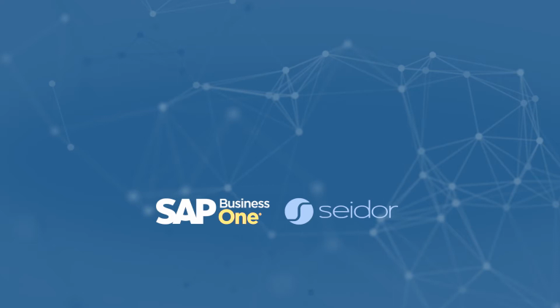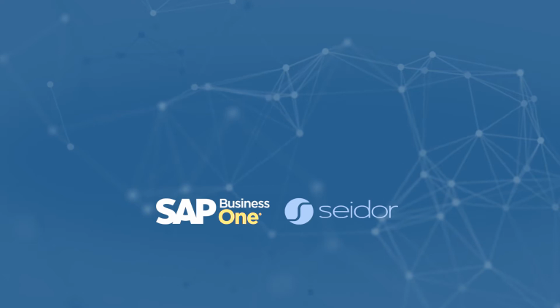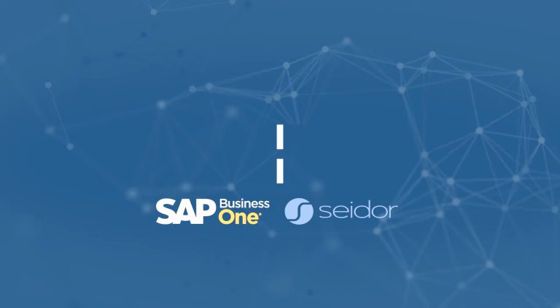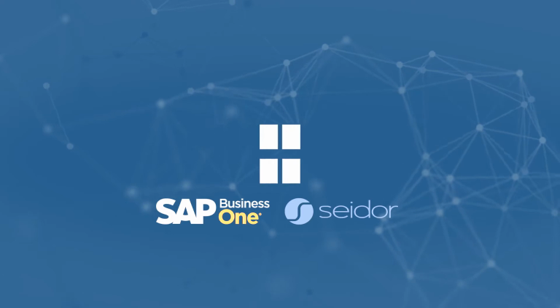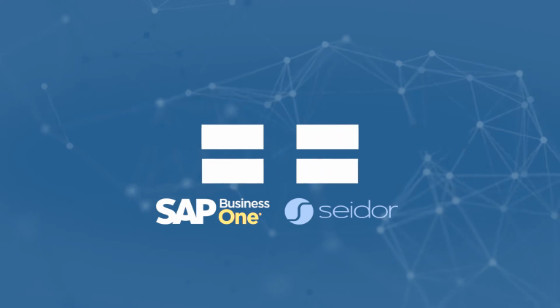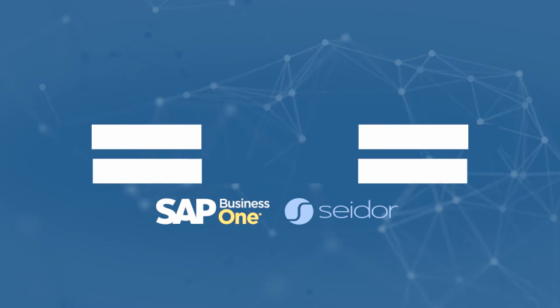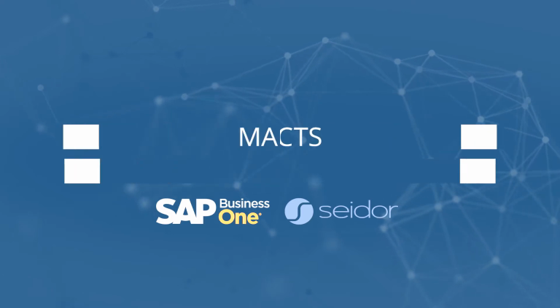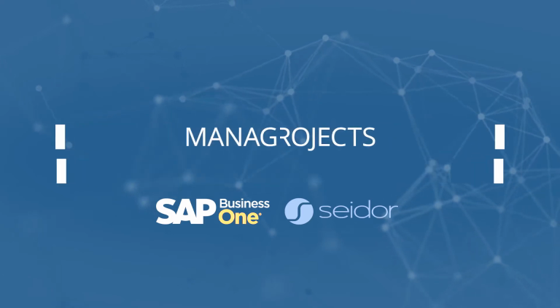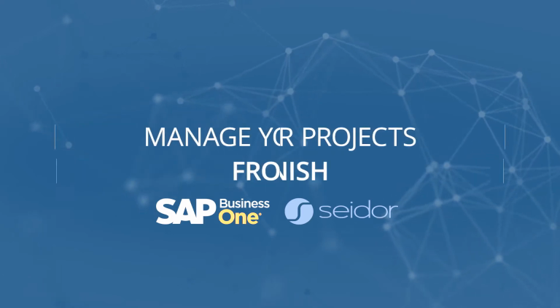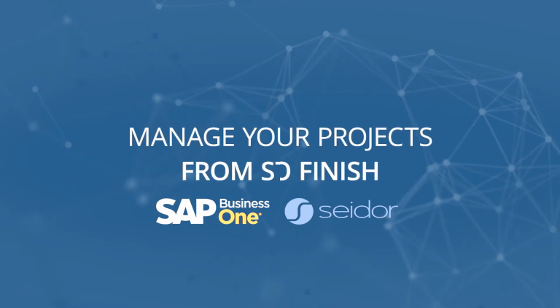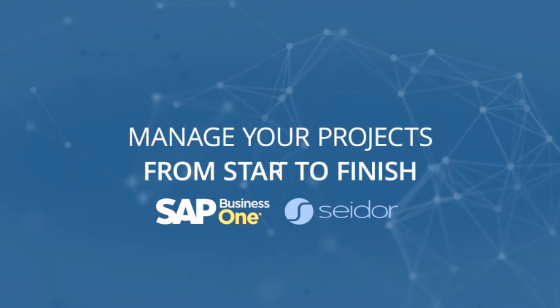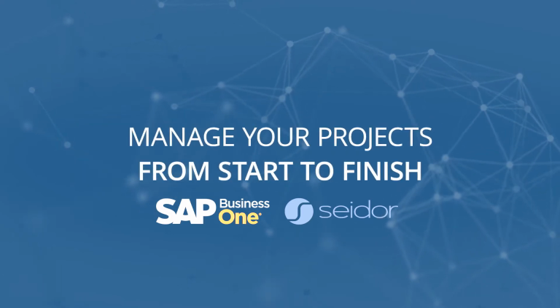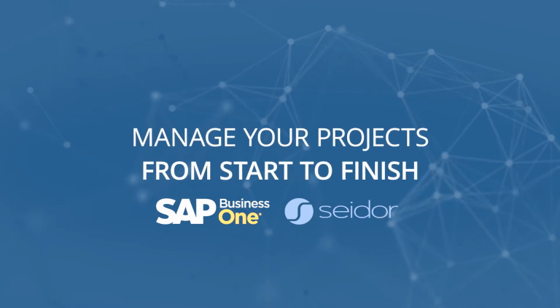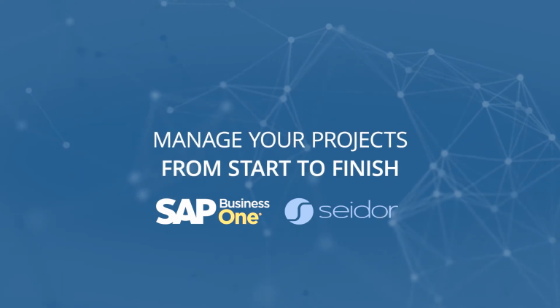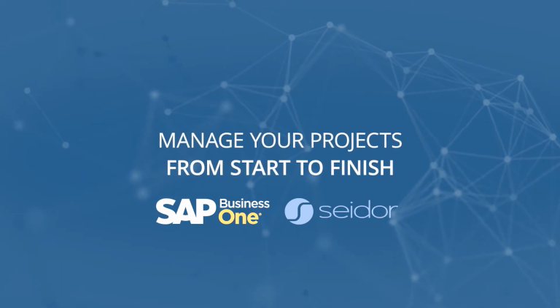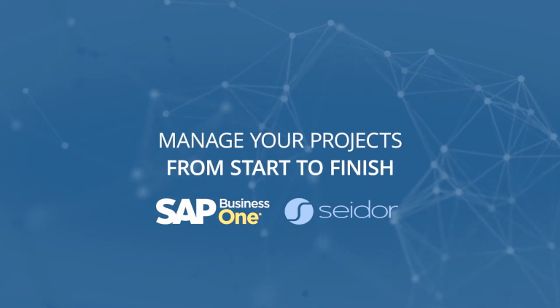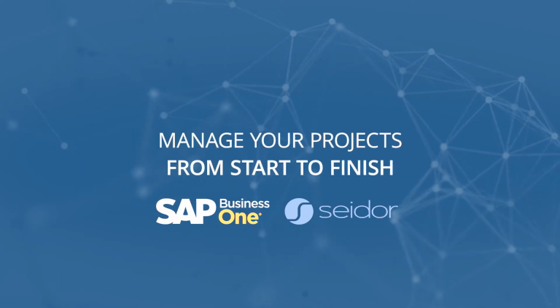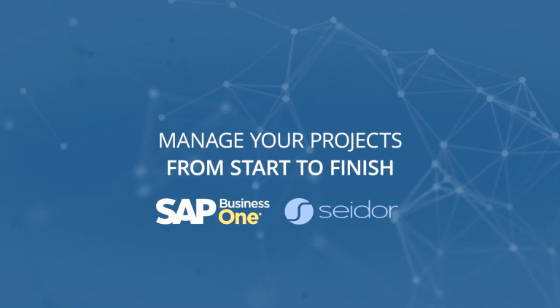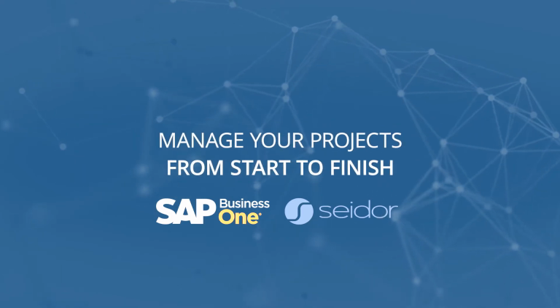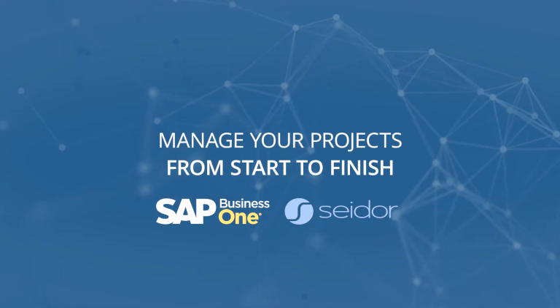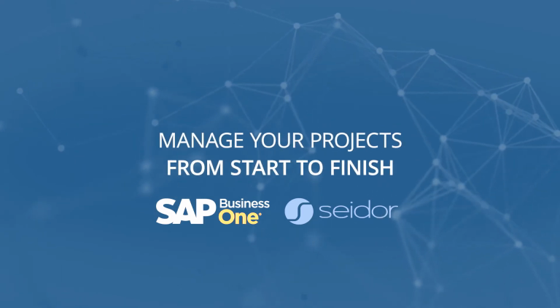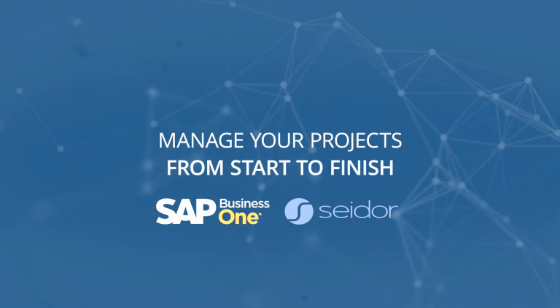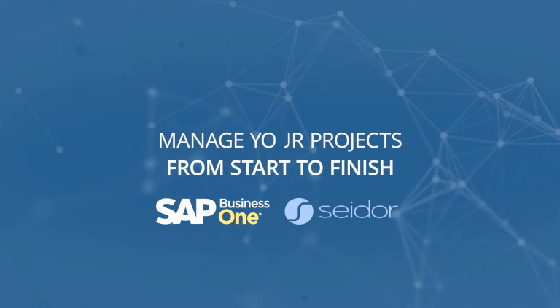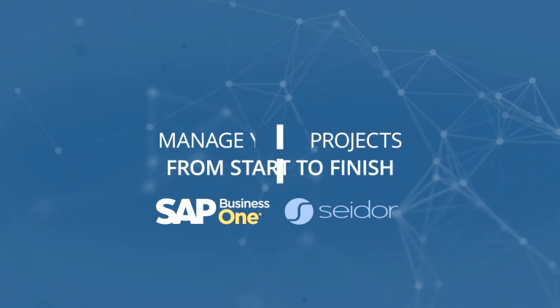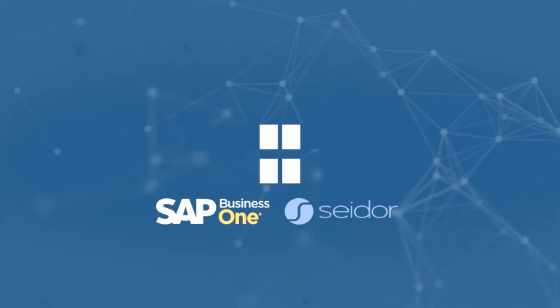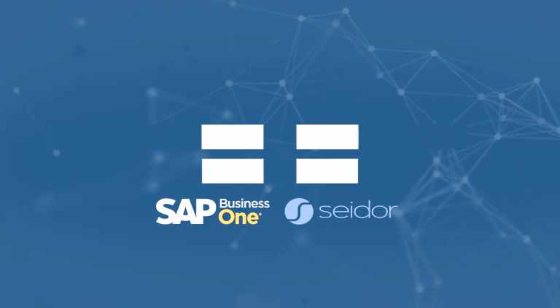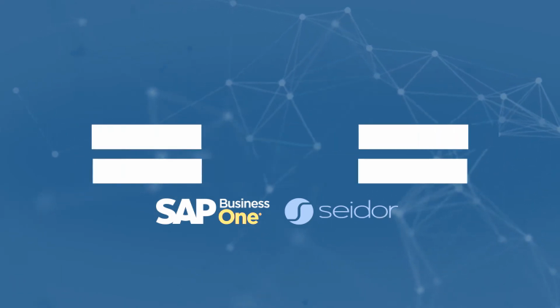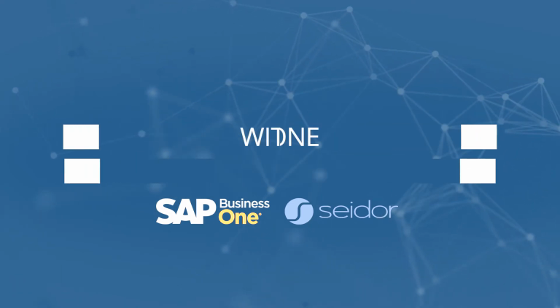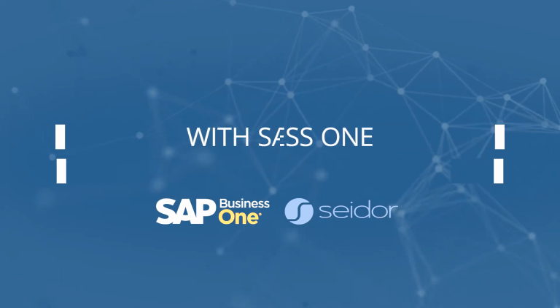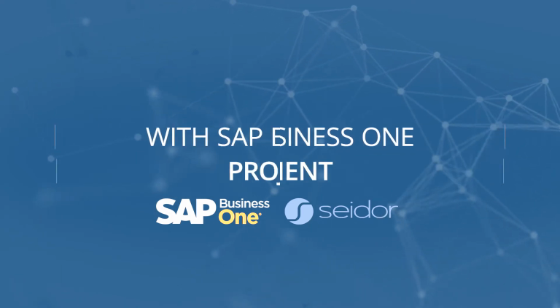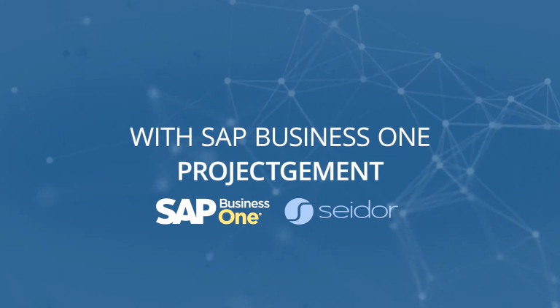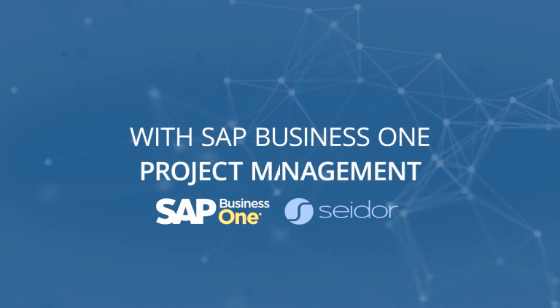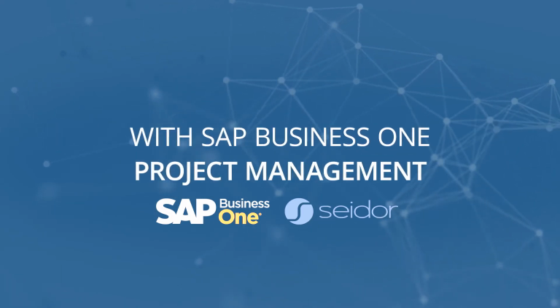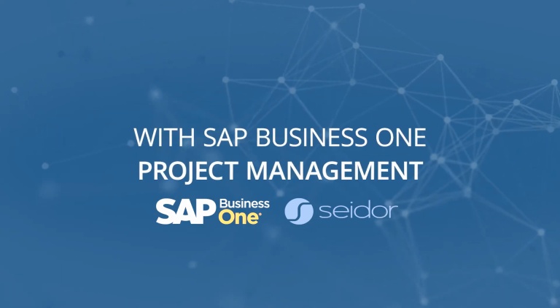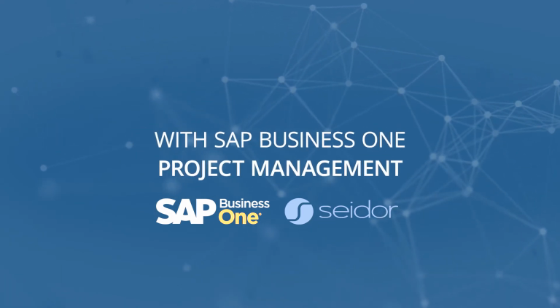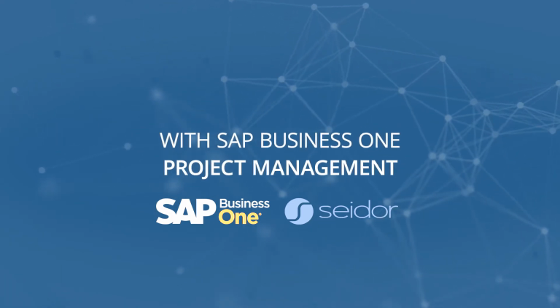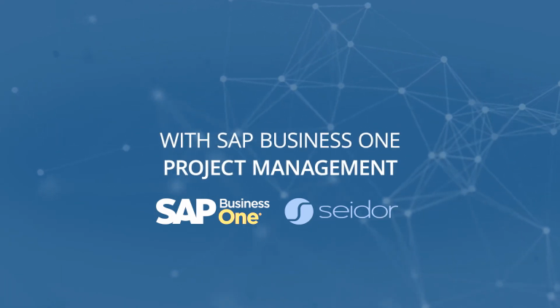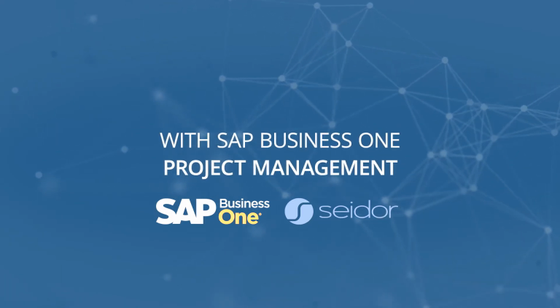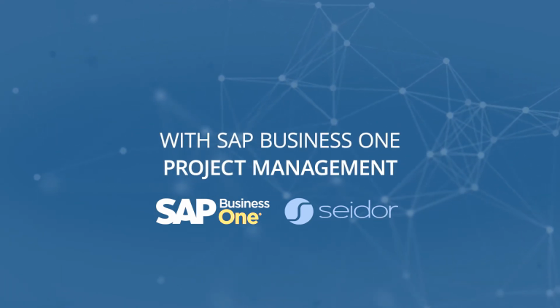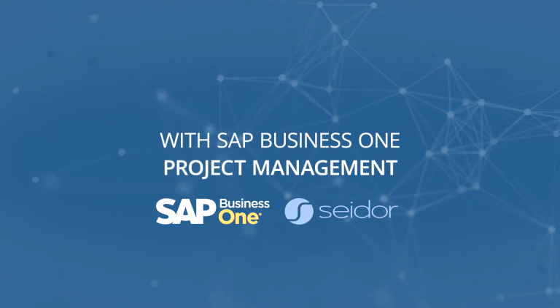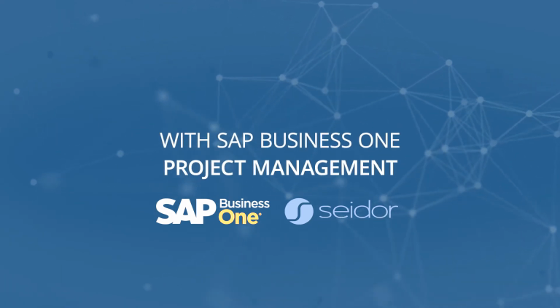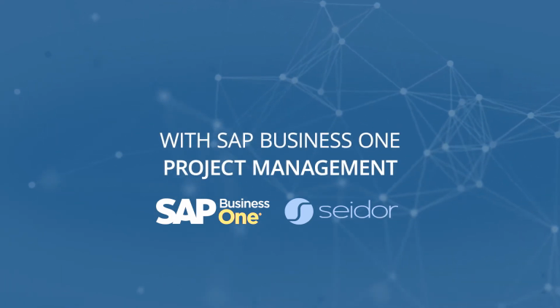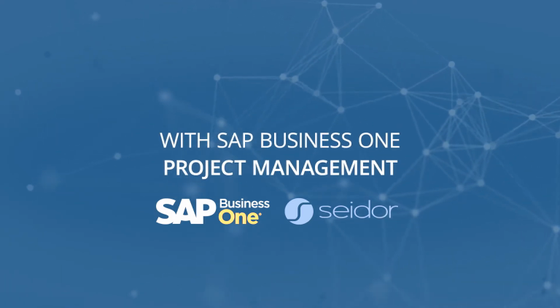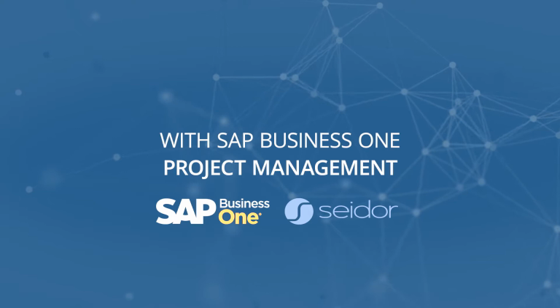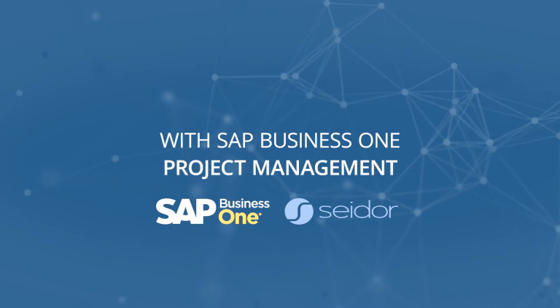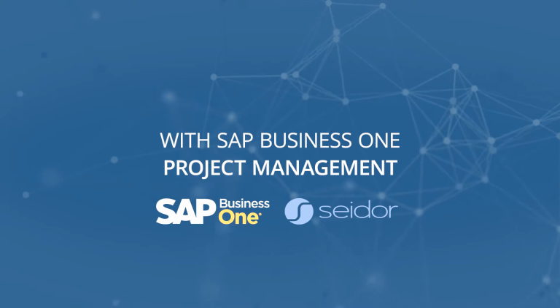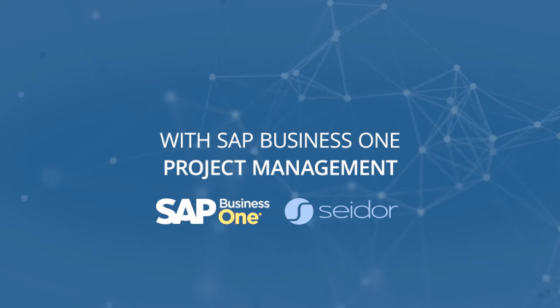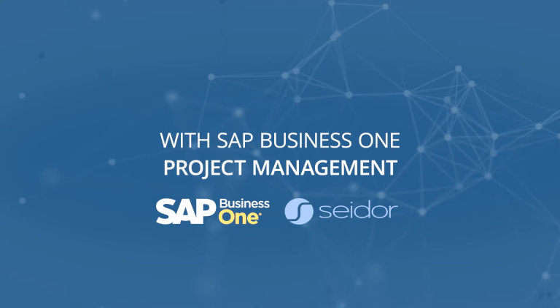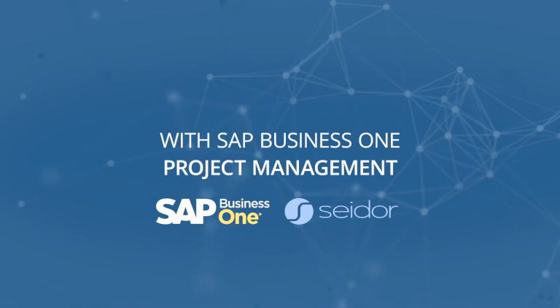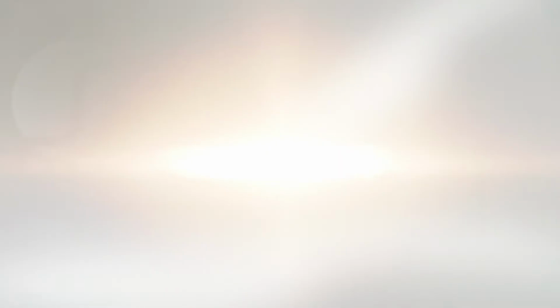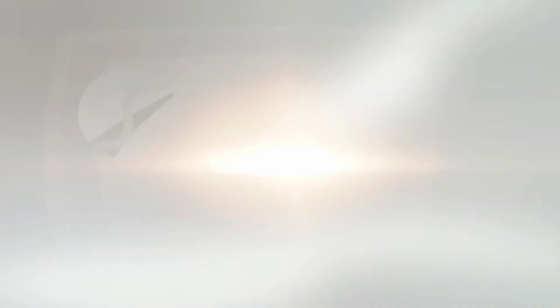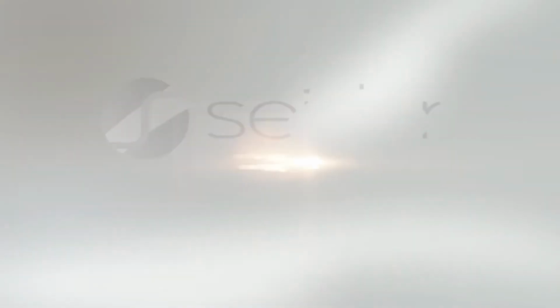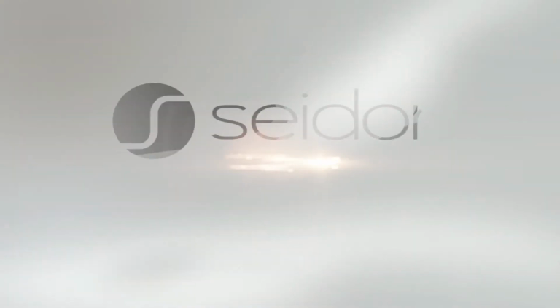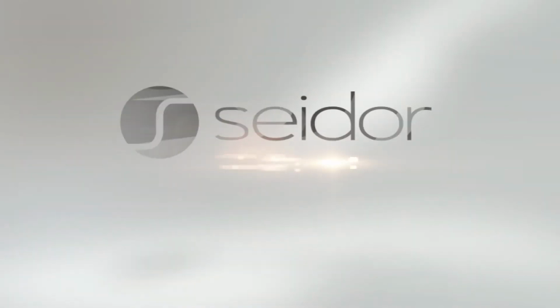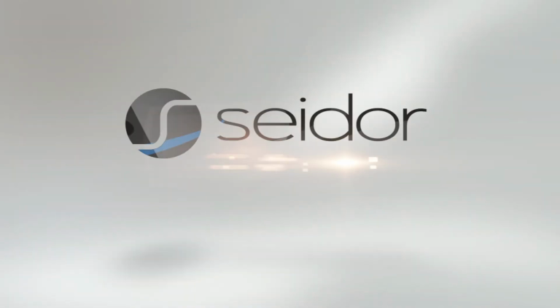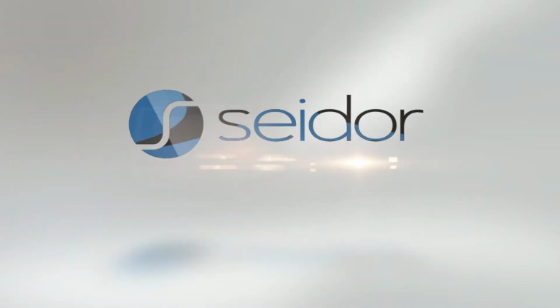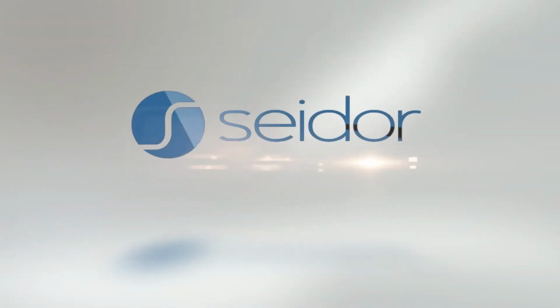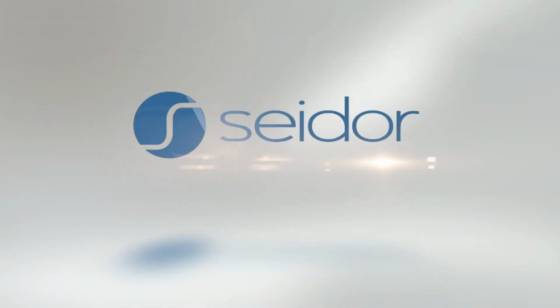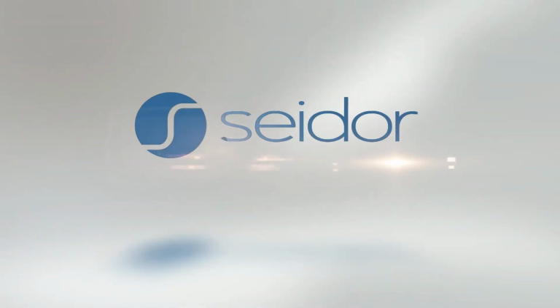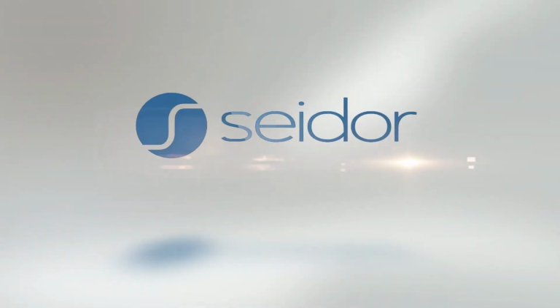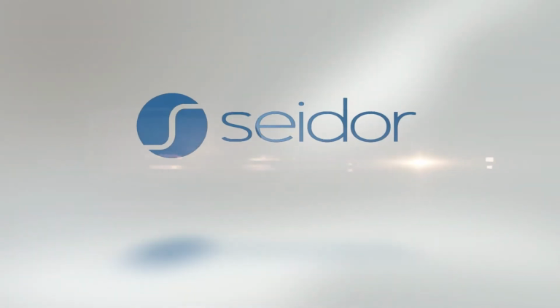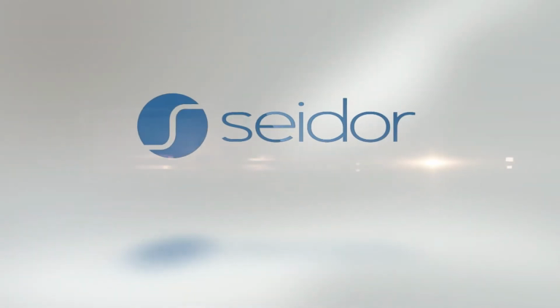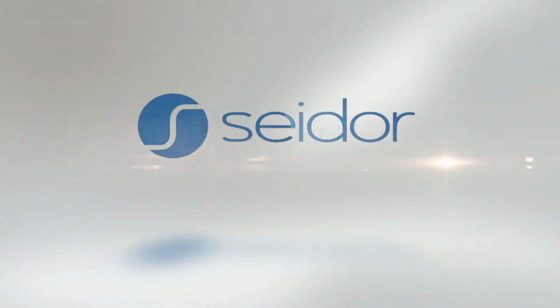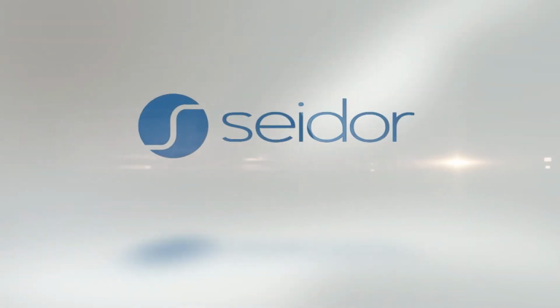Manage your projects from start to finish with SAP Business One Project Management, powered by SEDOR Africa.